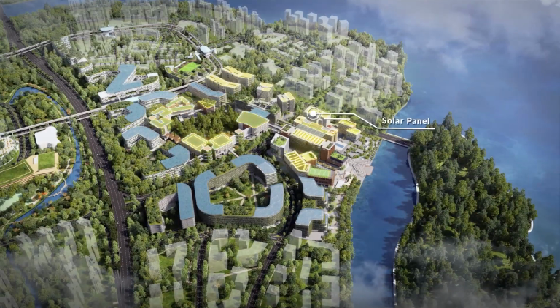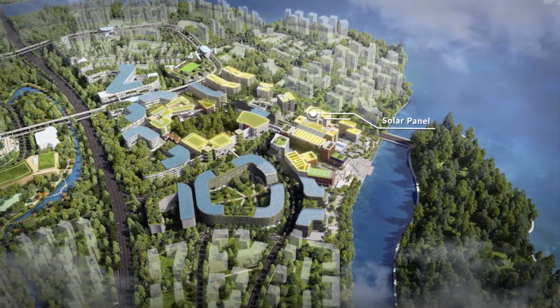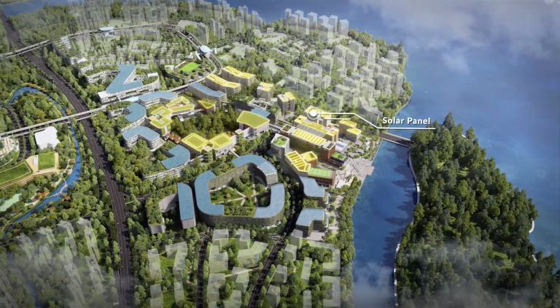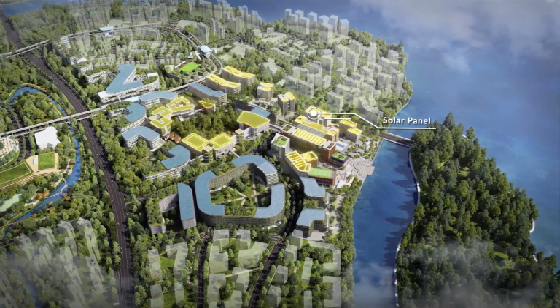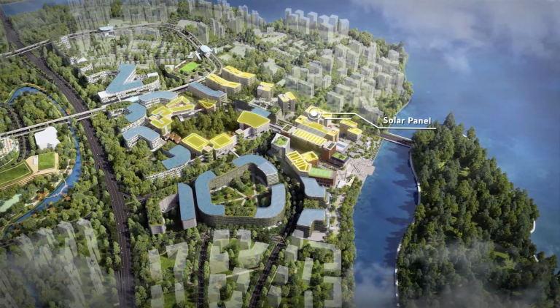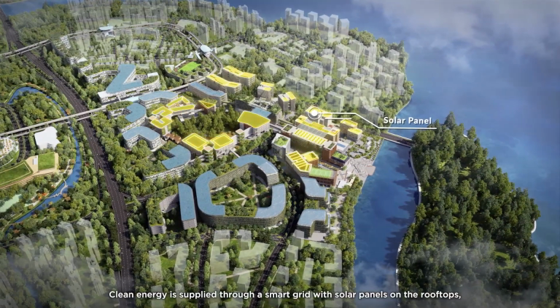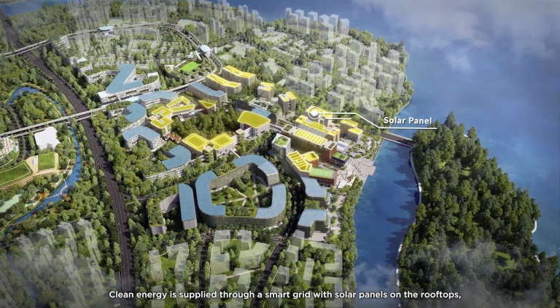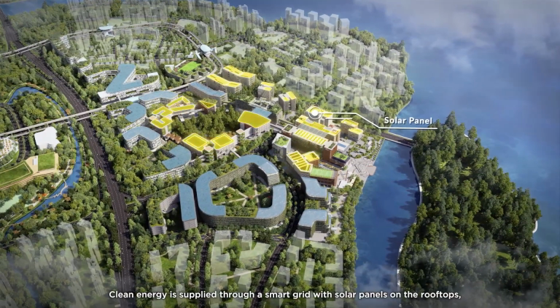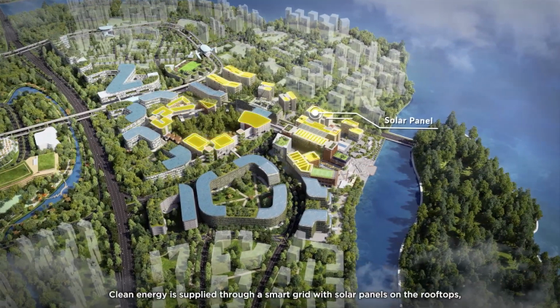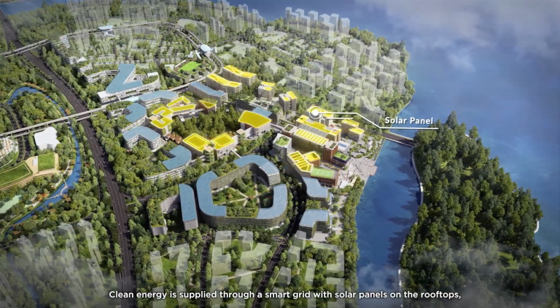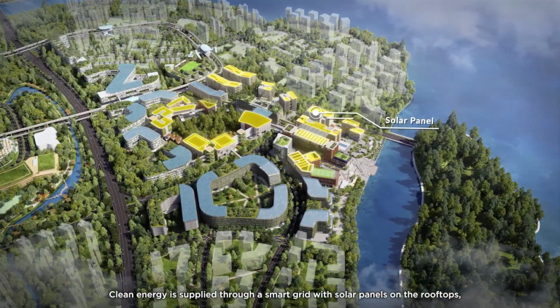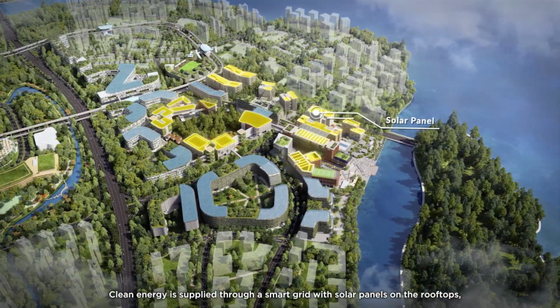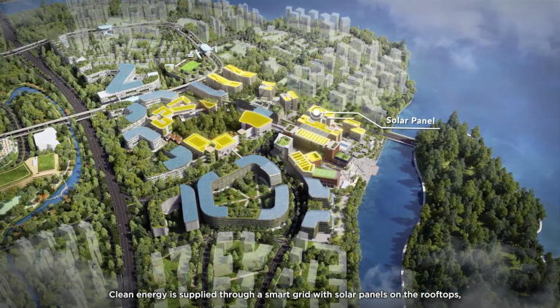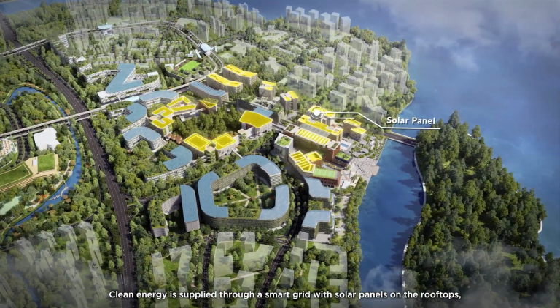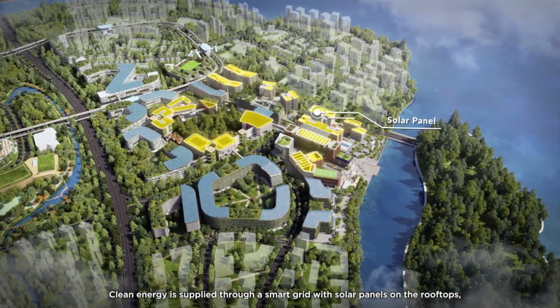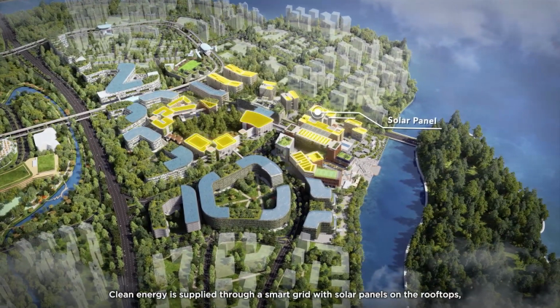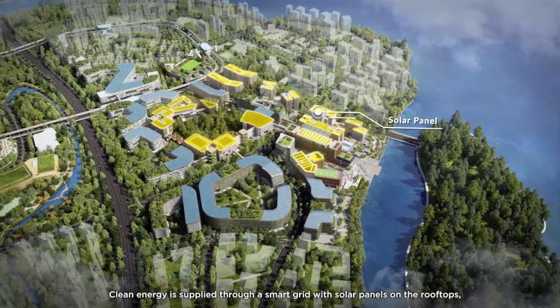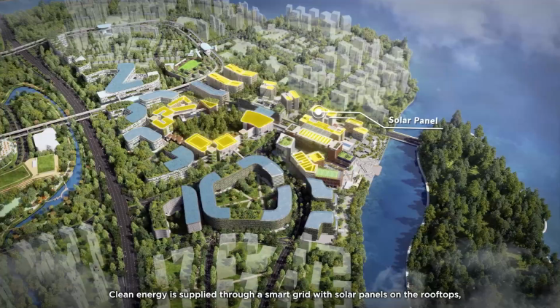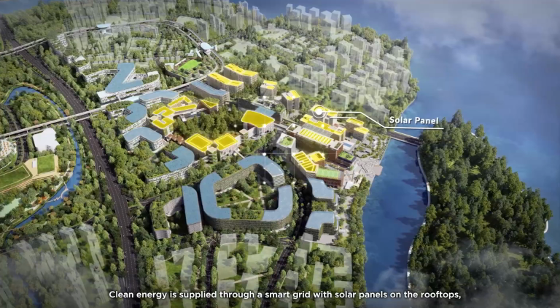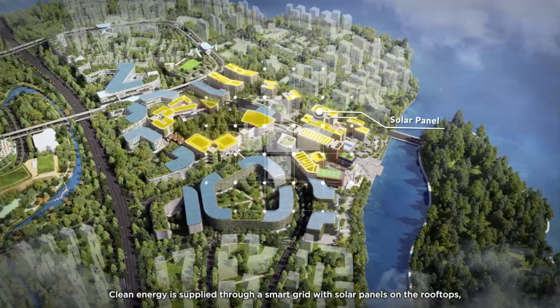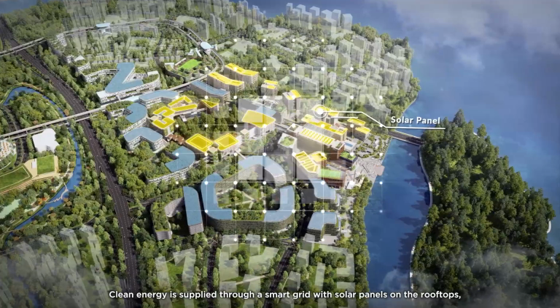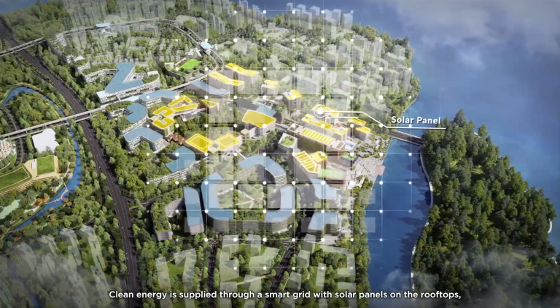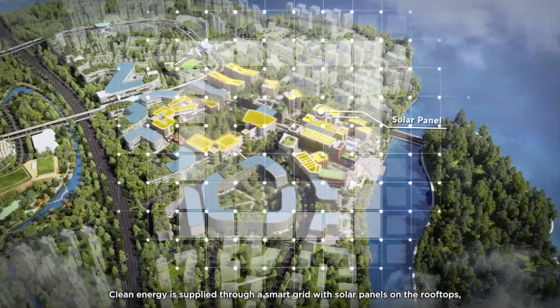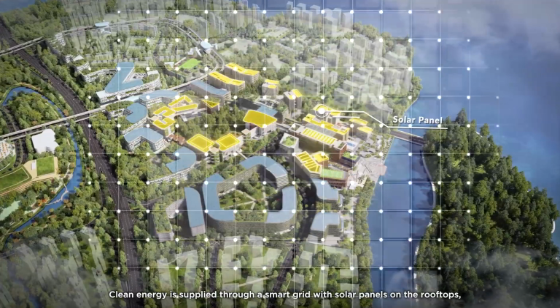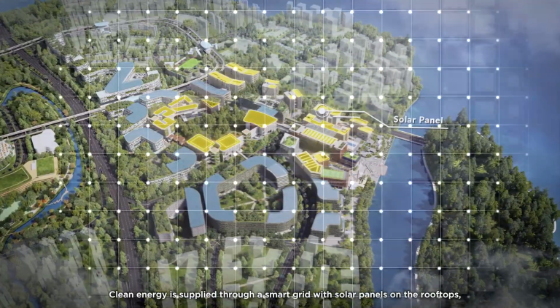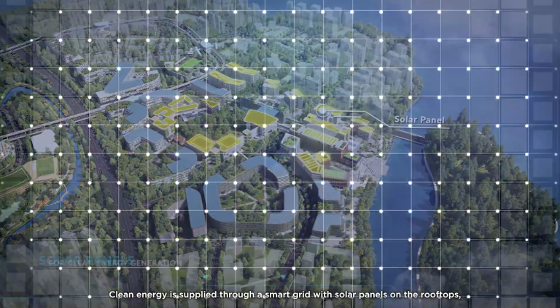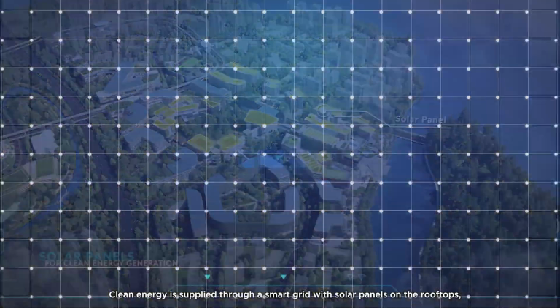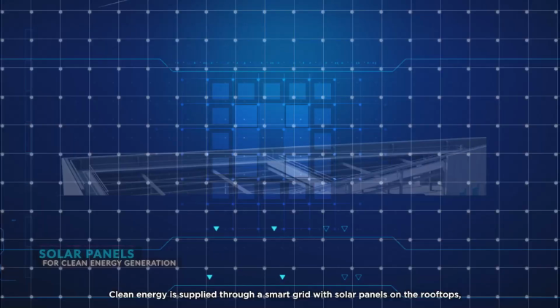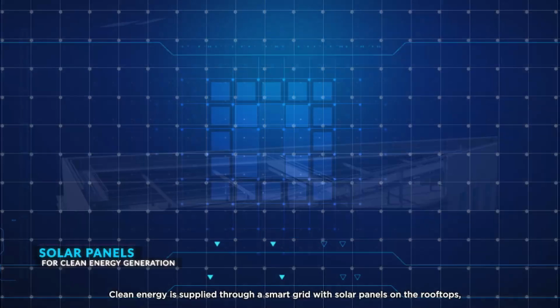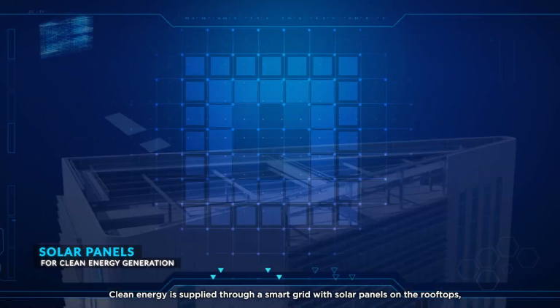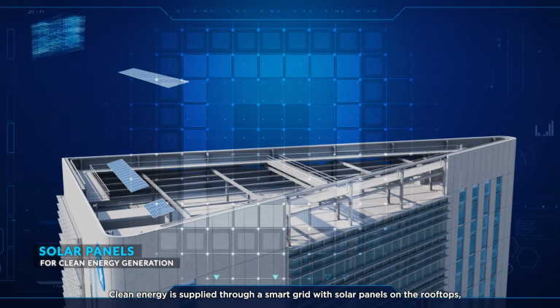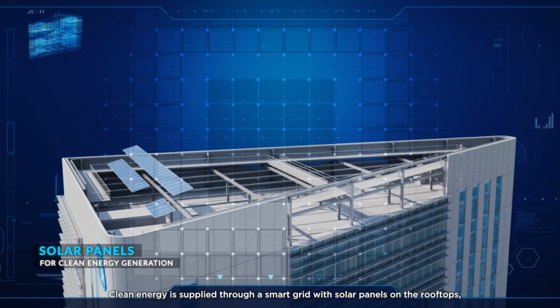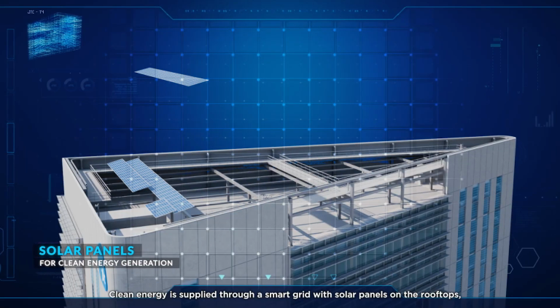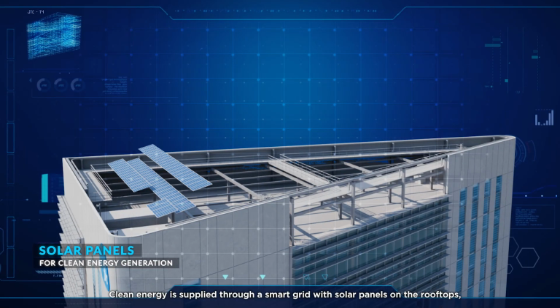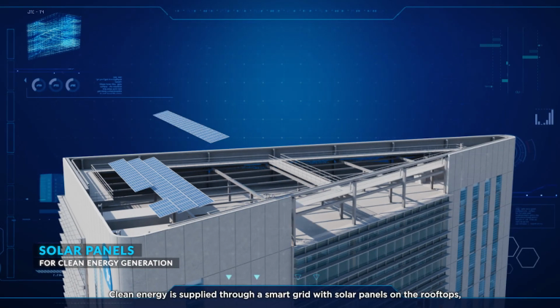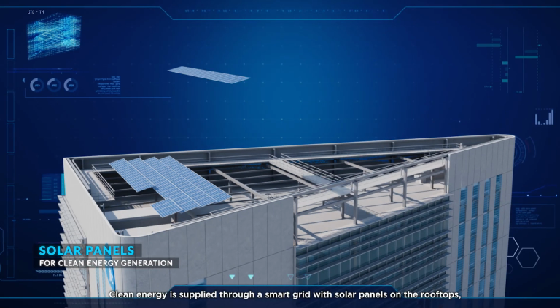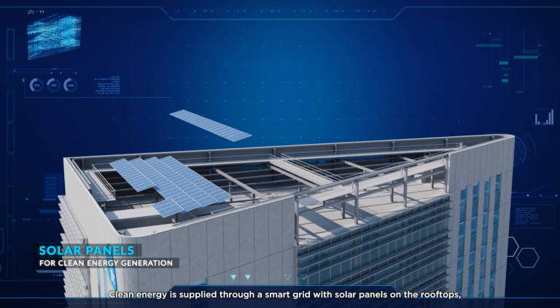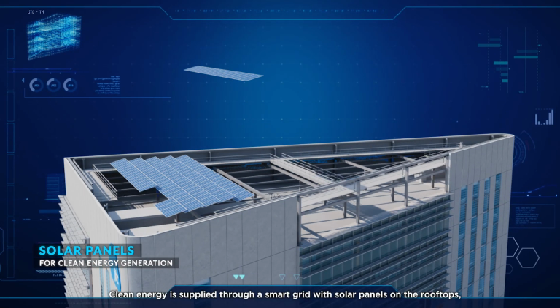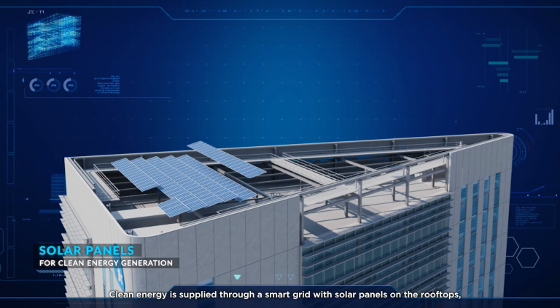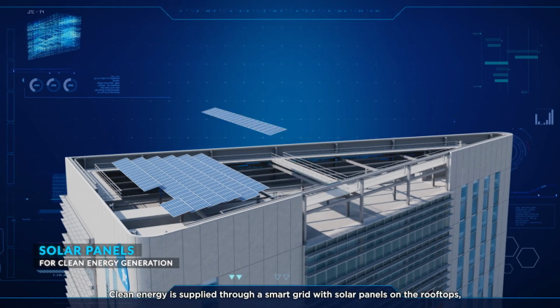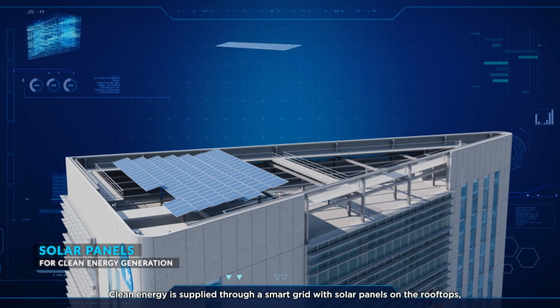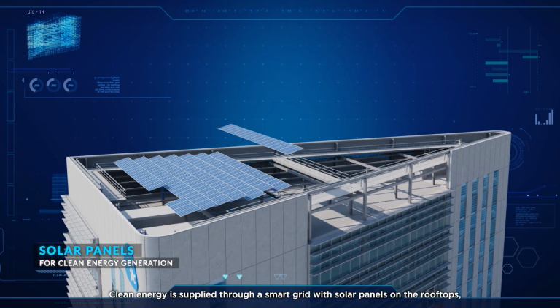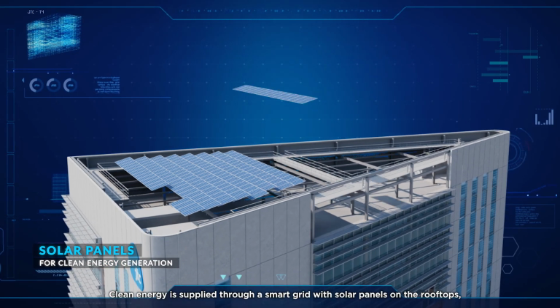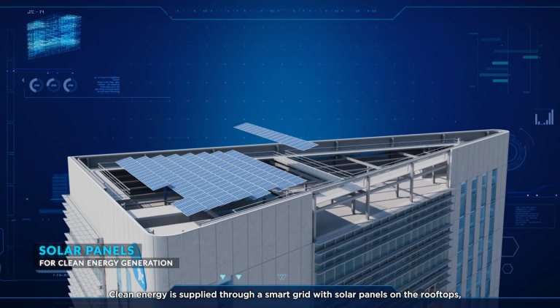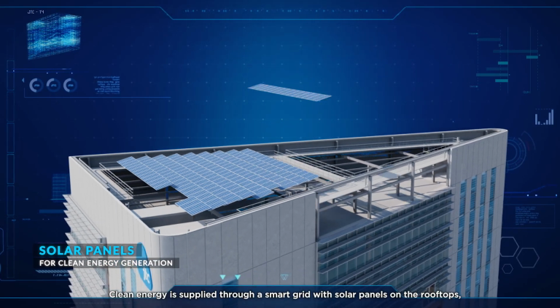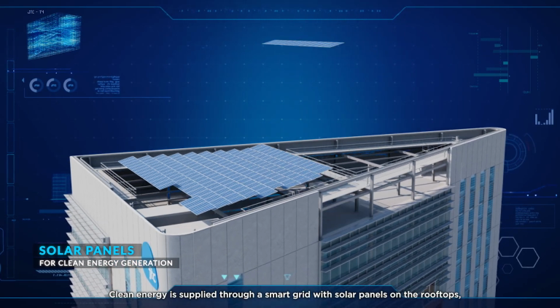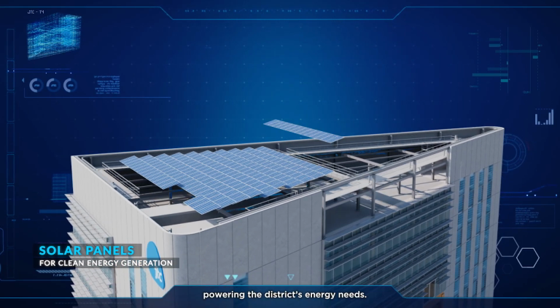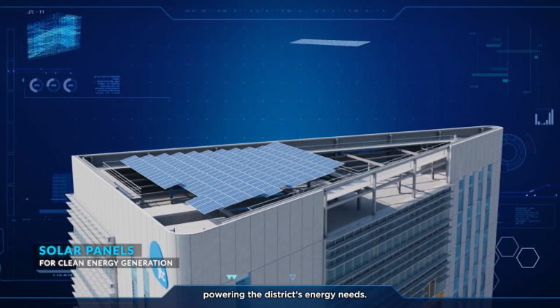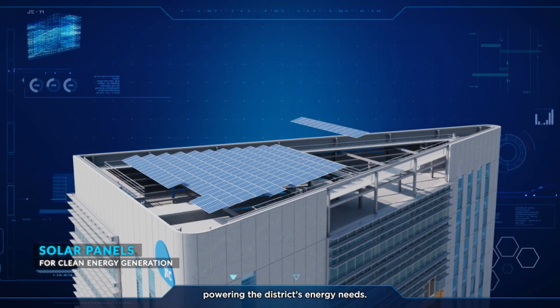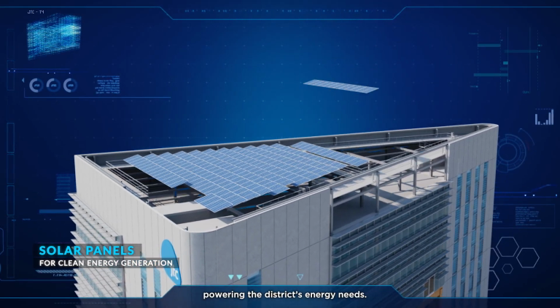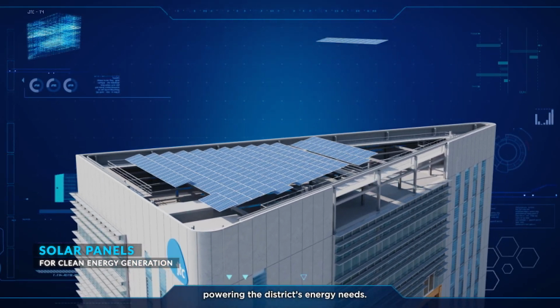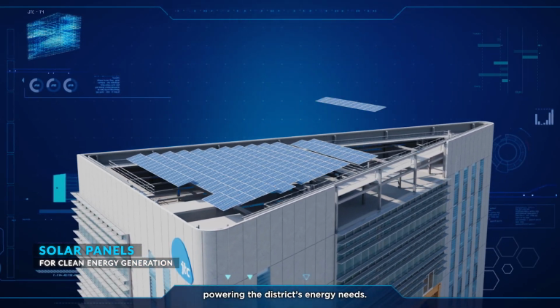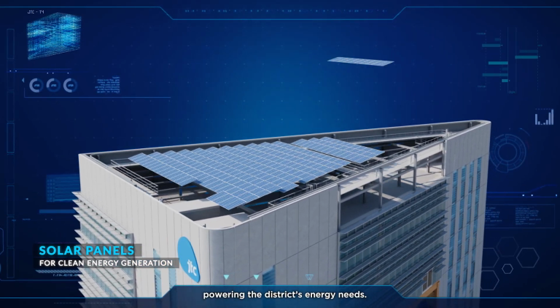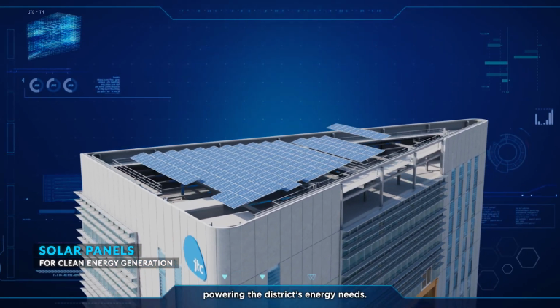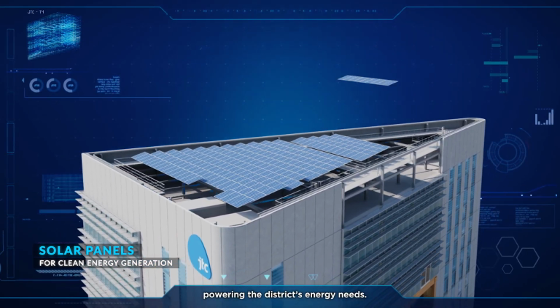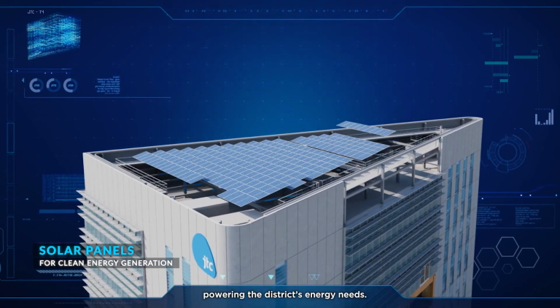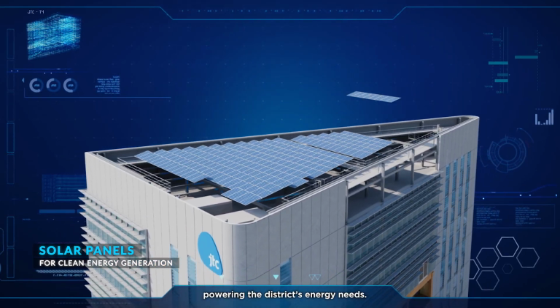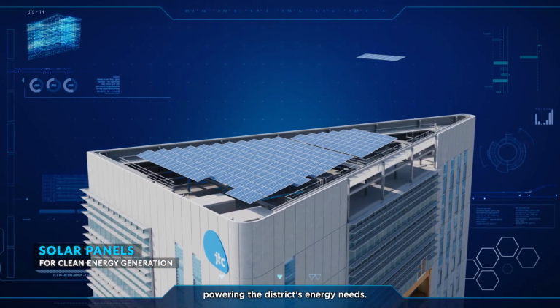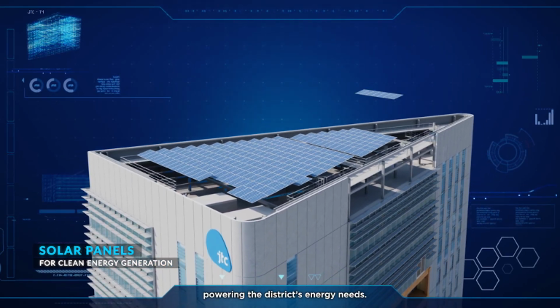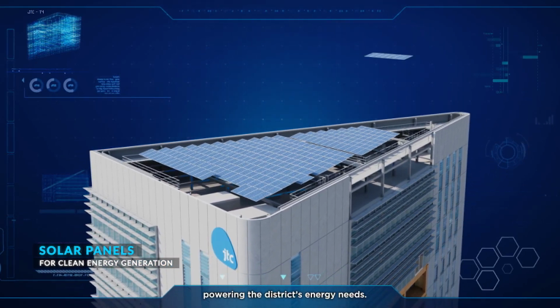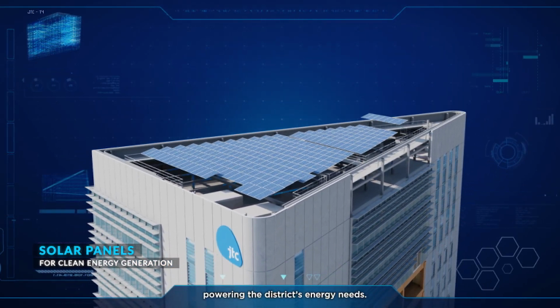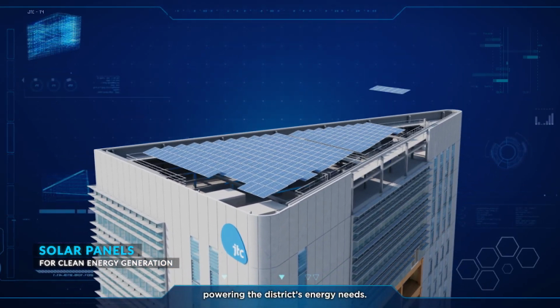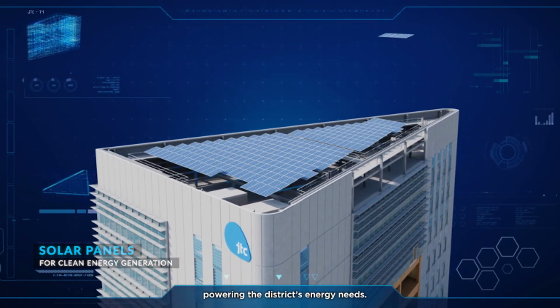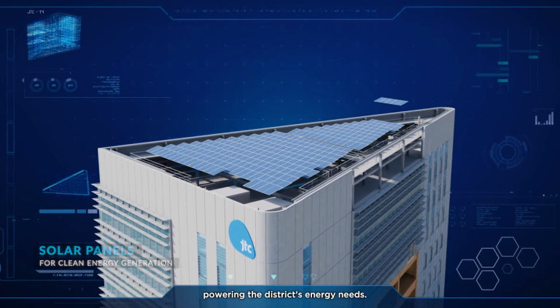Clean energy is supplied through a smart grid with solar panels on the rooftops, powering the district's energy needs.